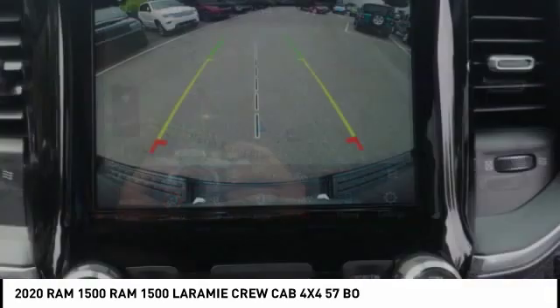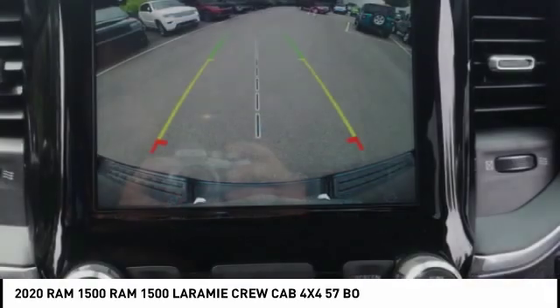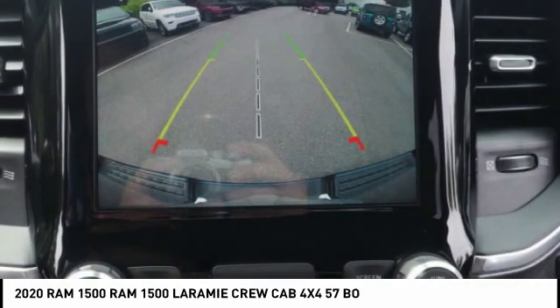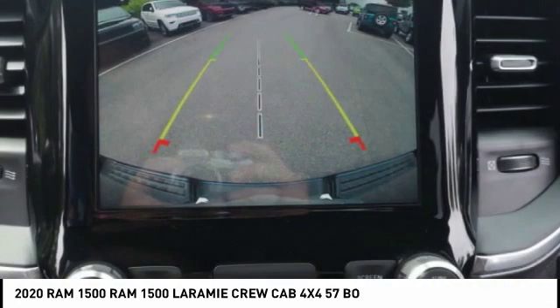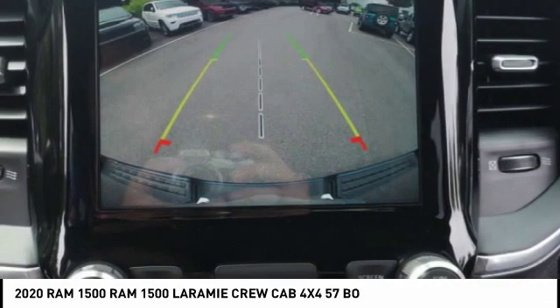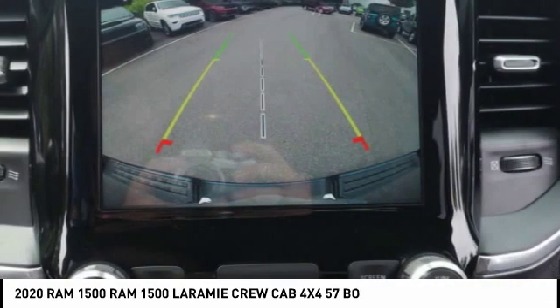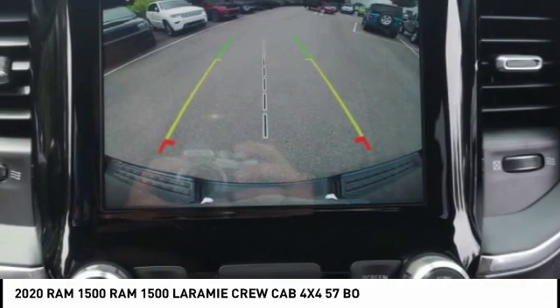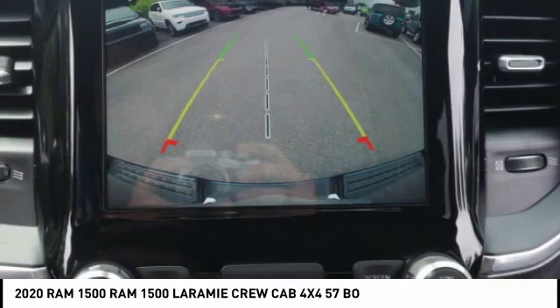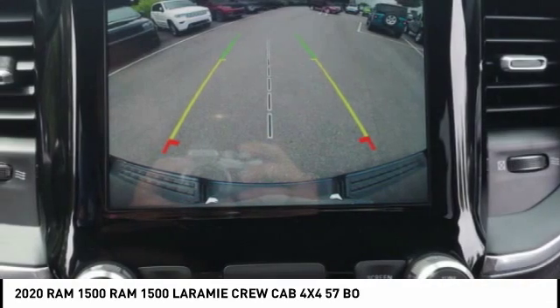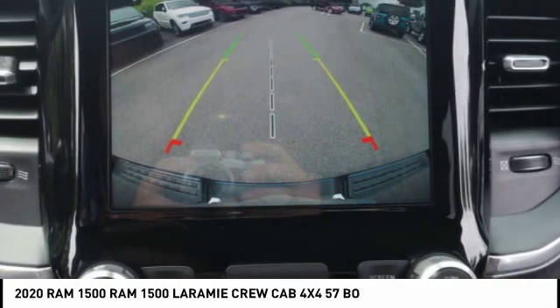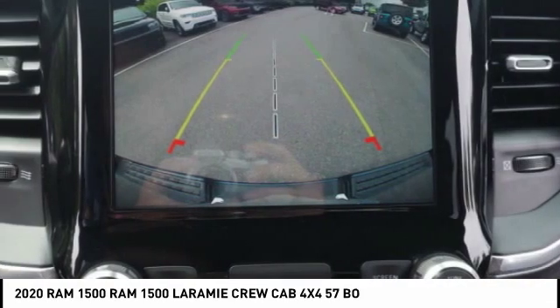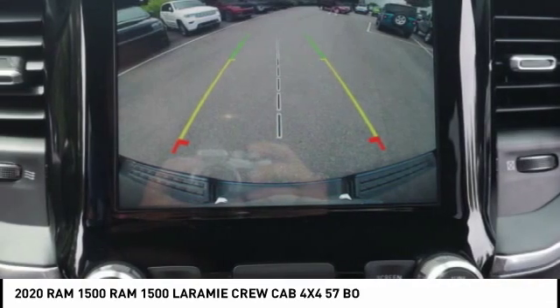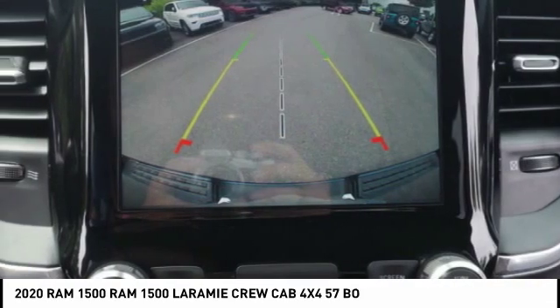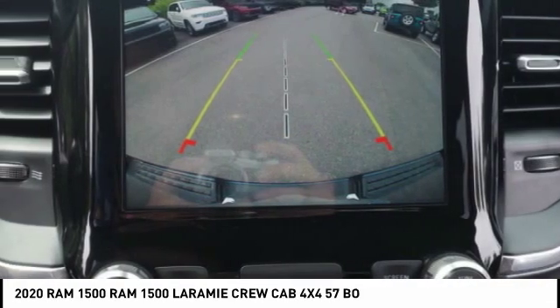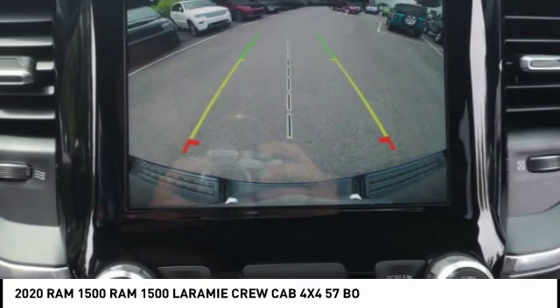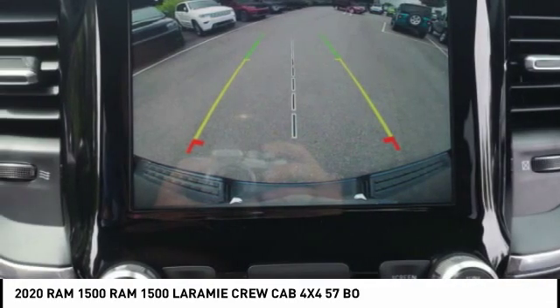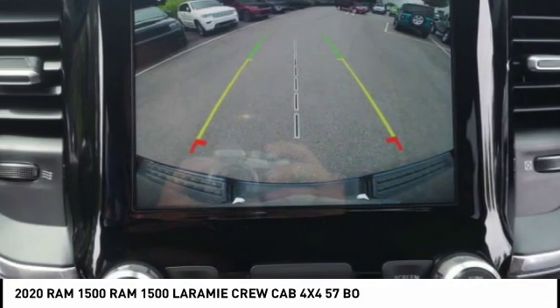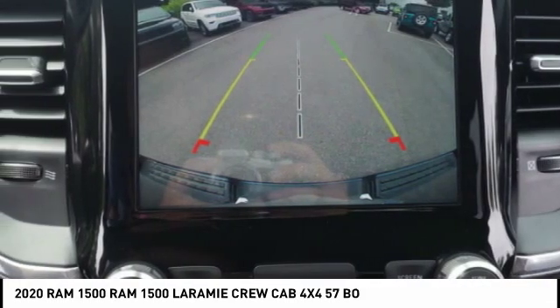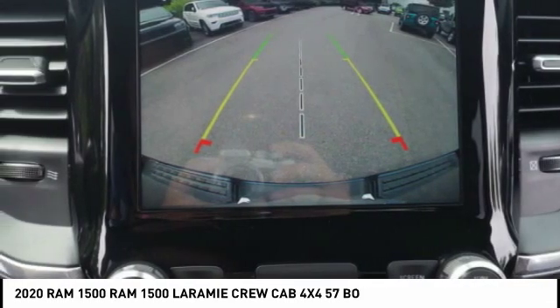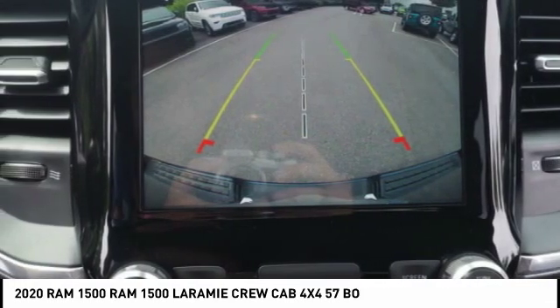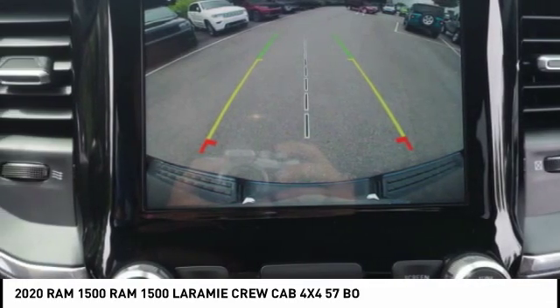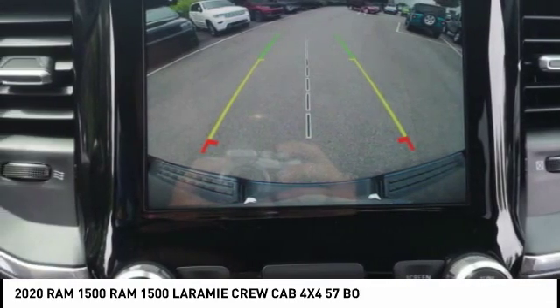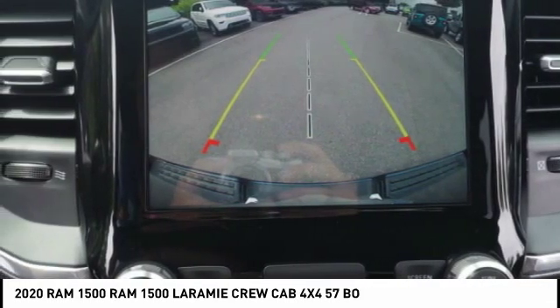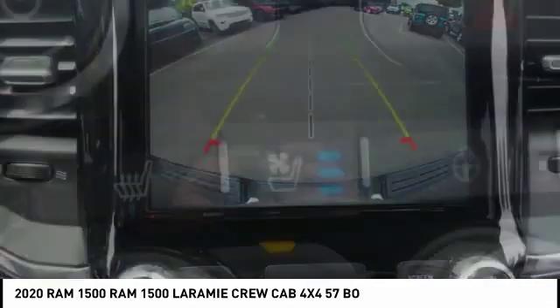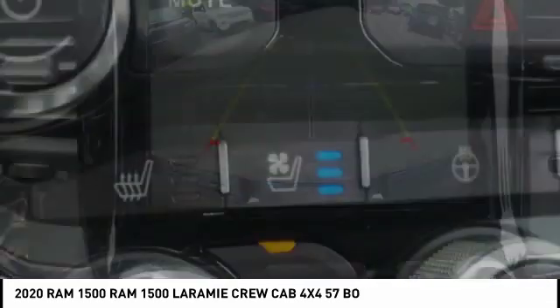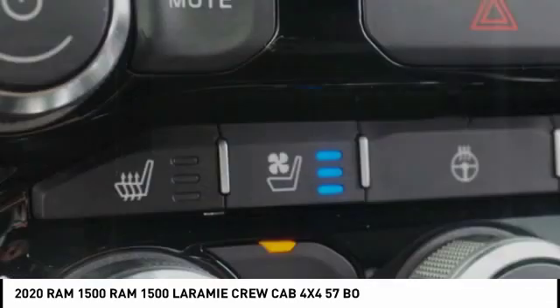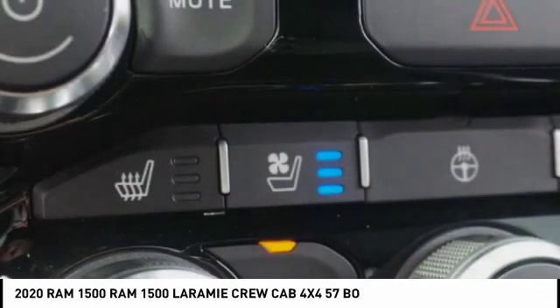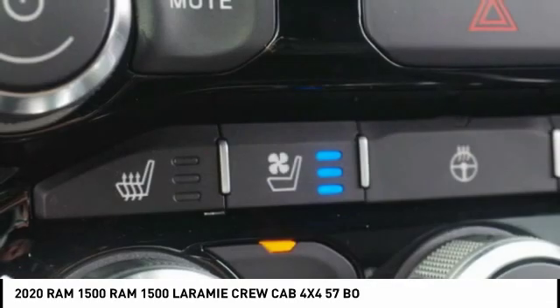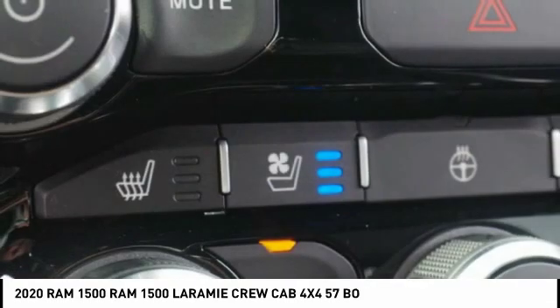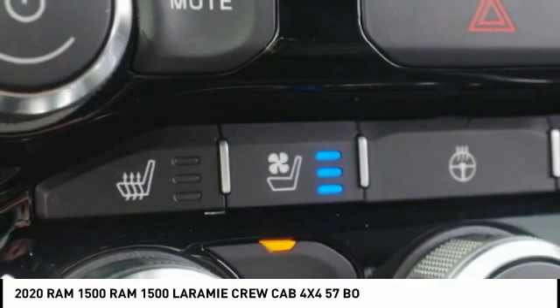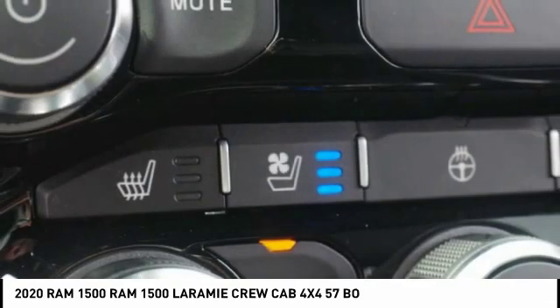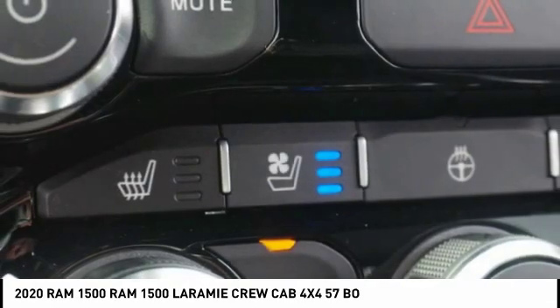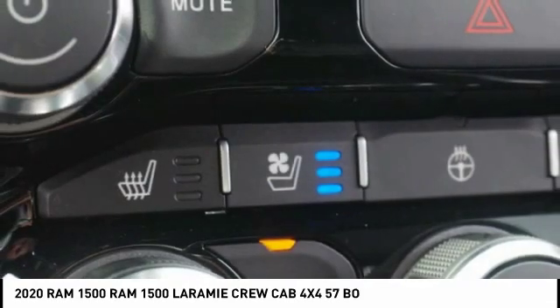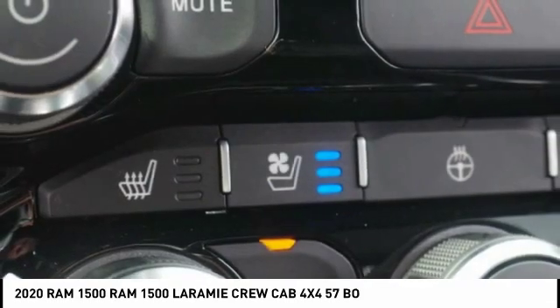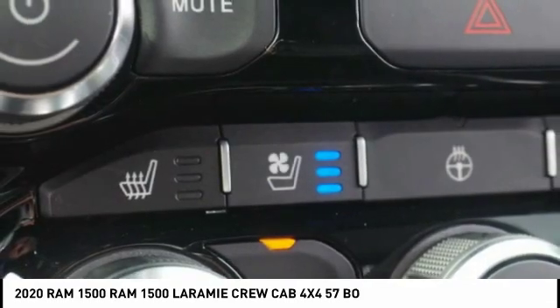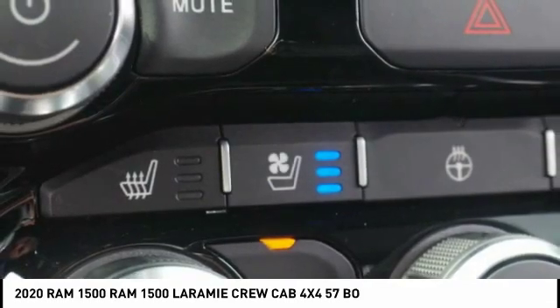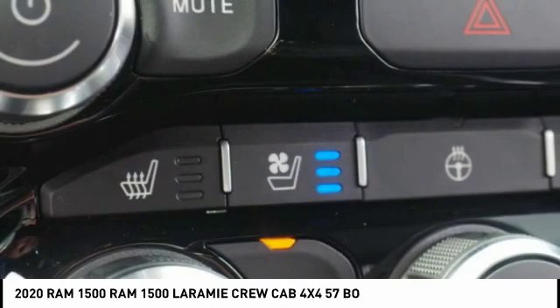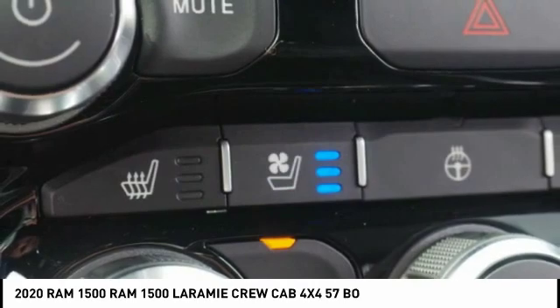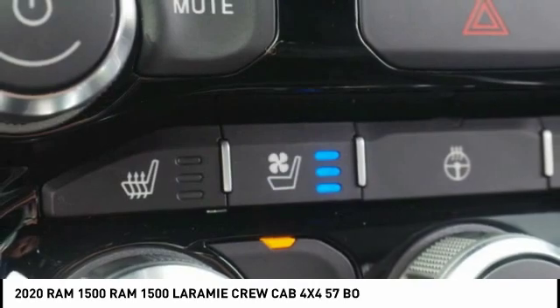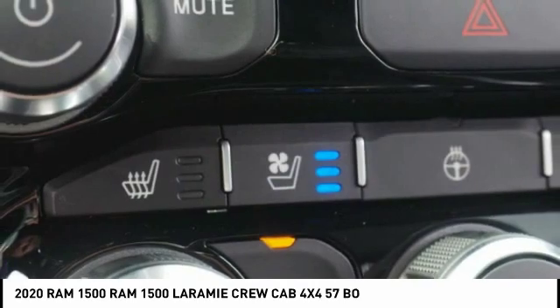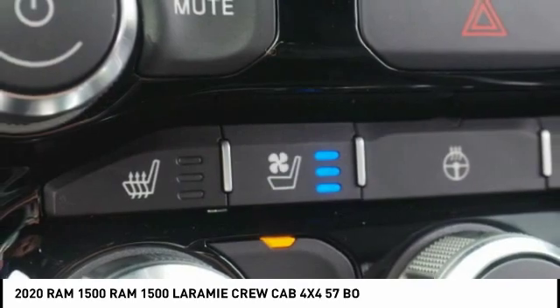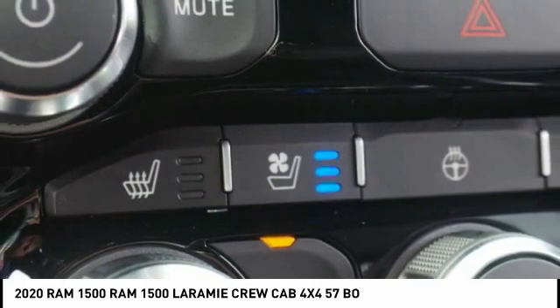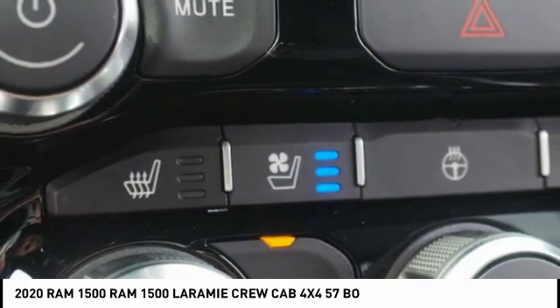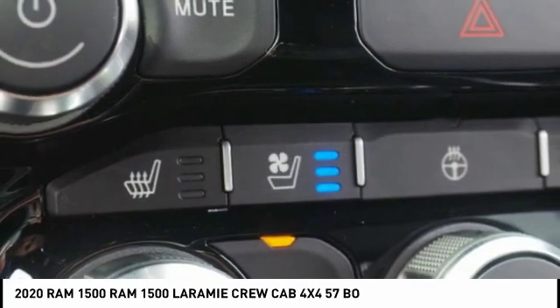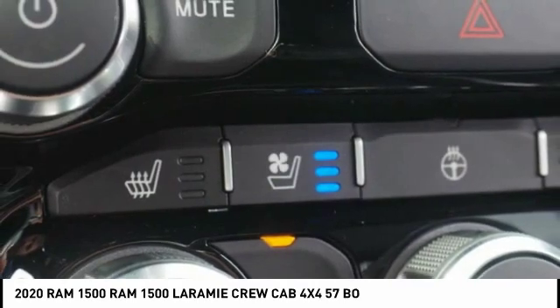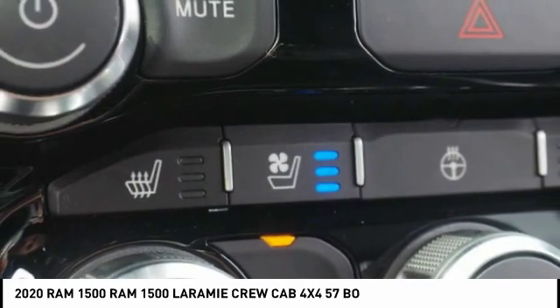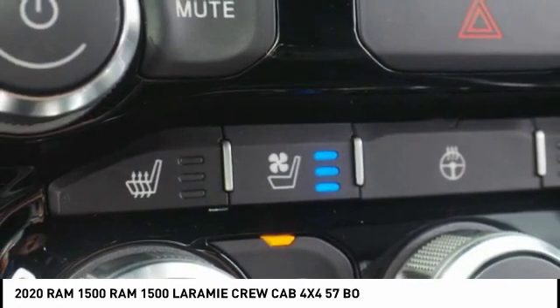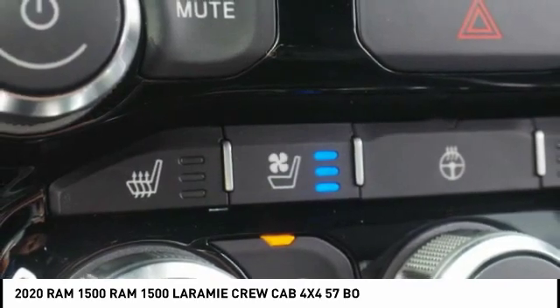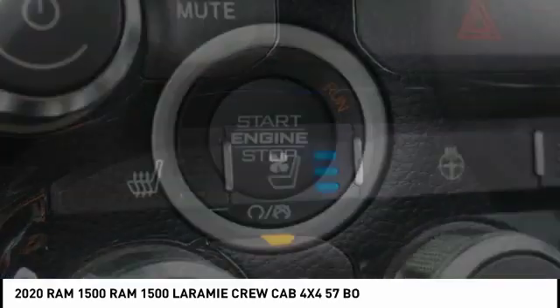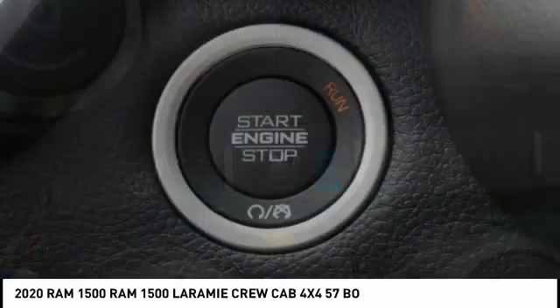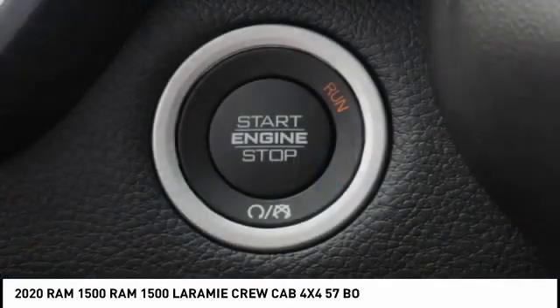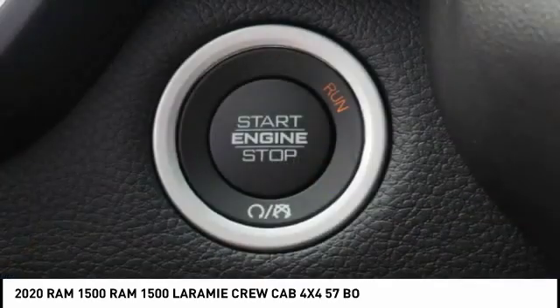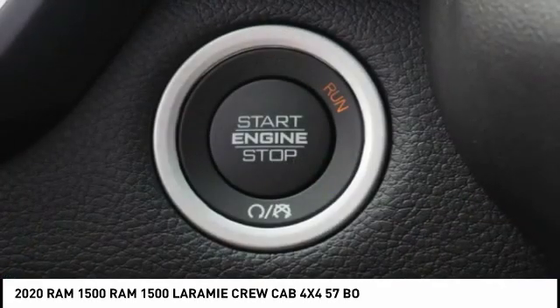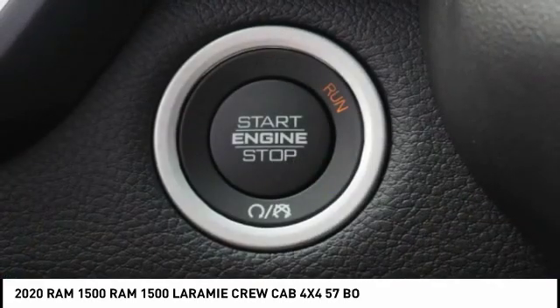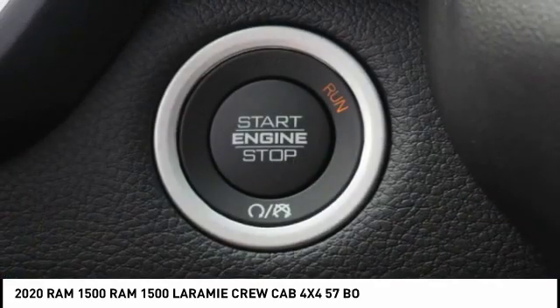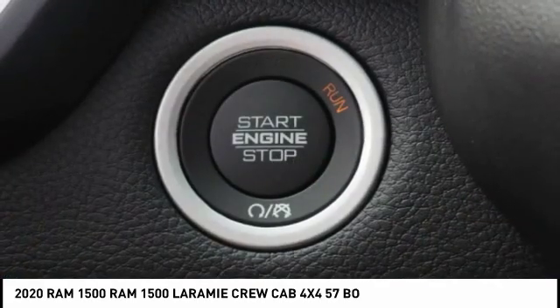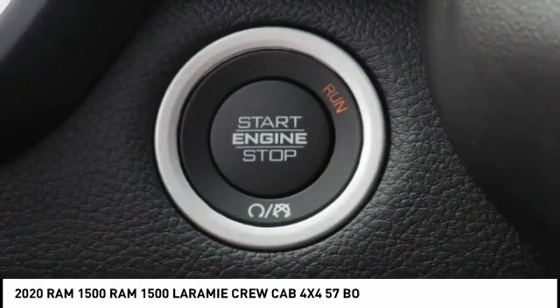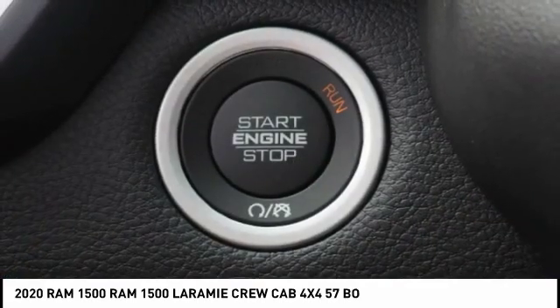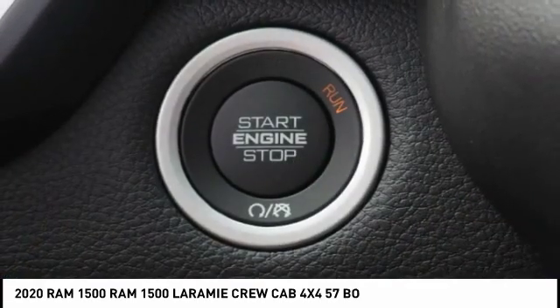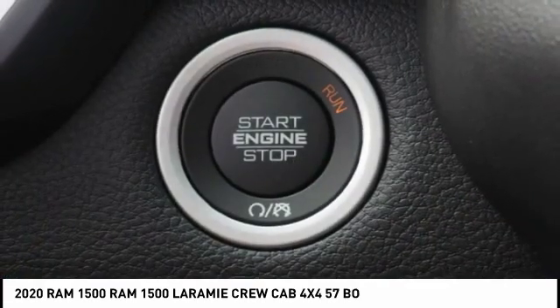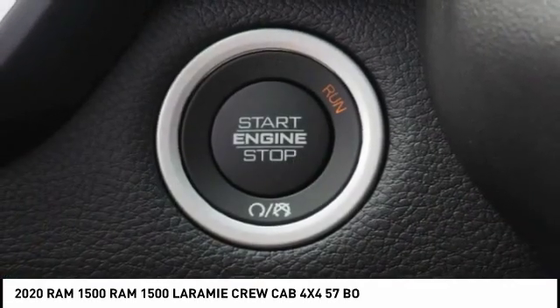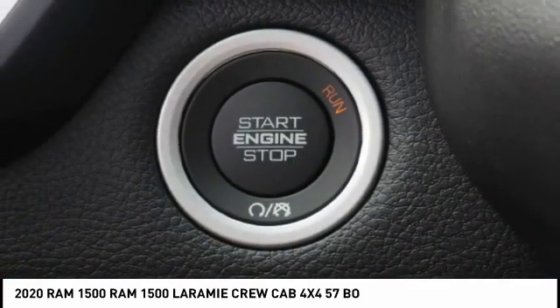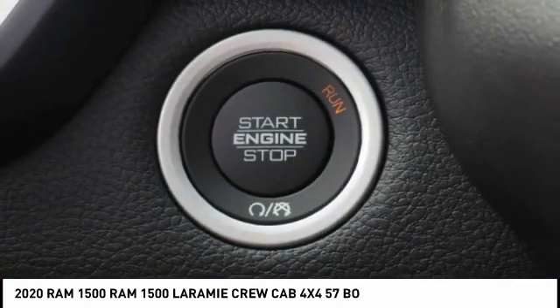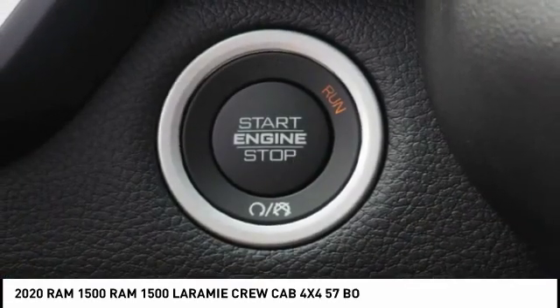Rear view camera, leather trim seats. If you like it online, you'll love it in your driveway. Take it for a spin today.